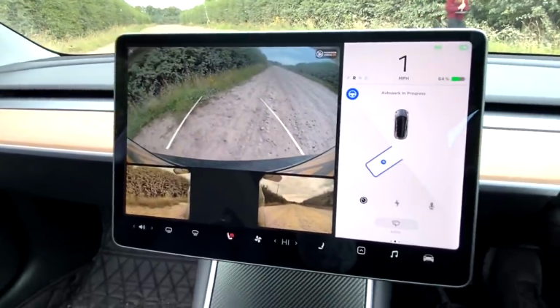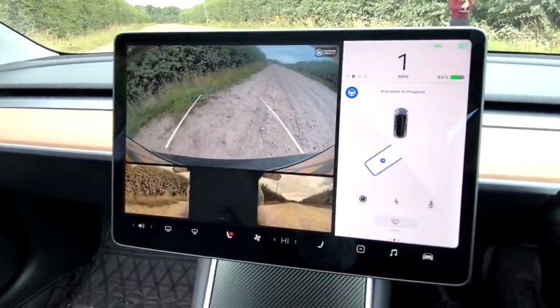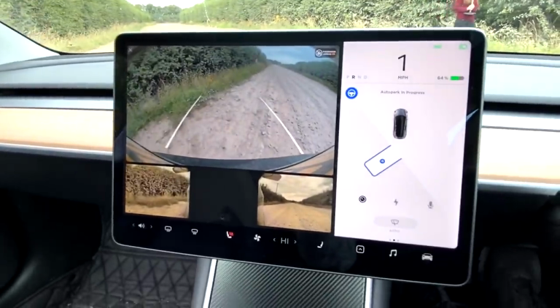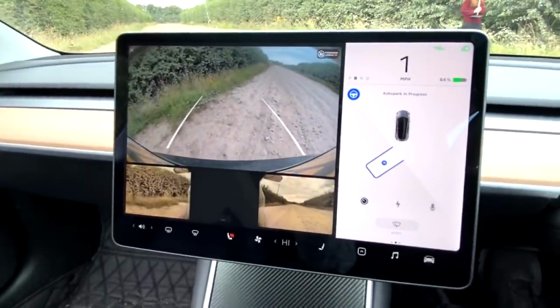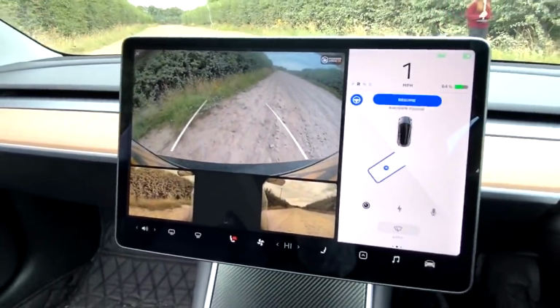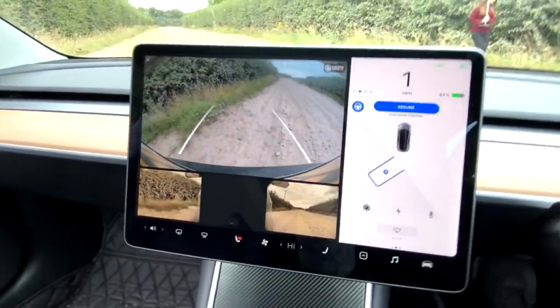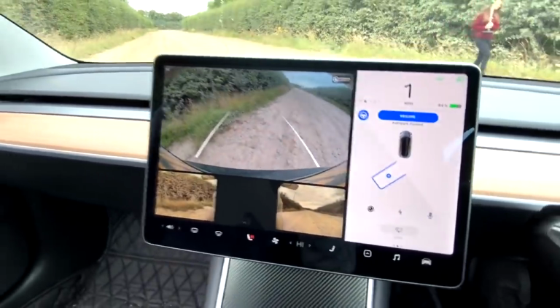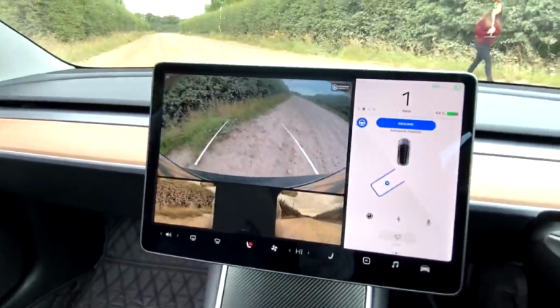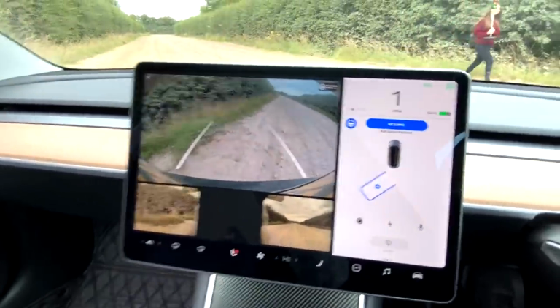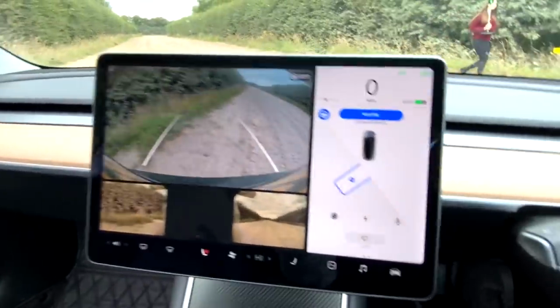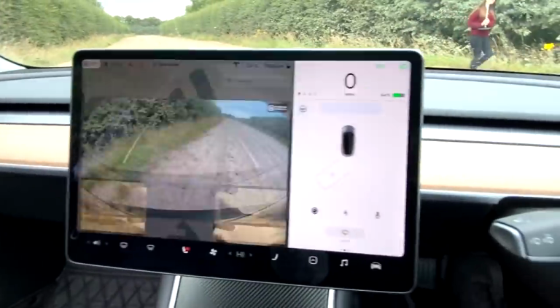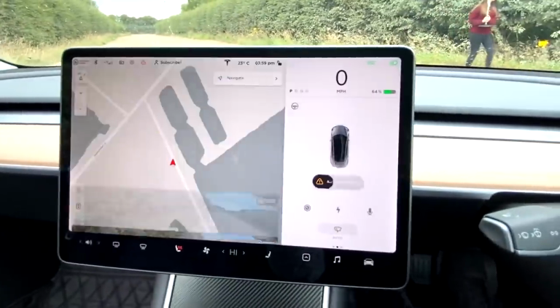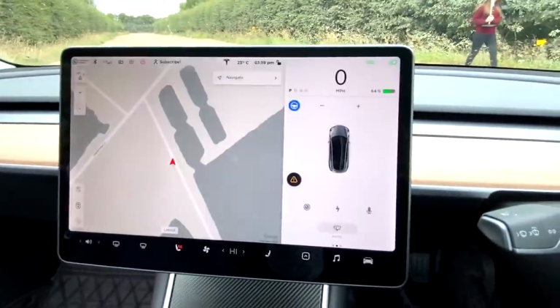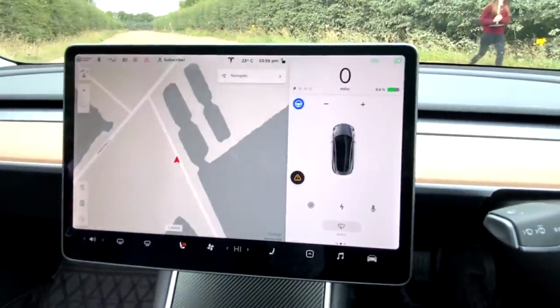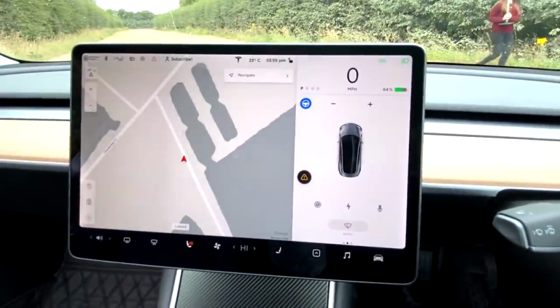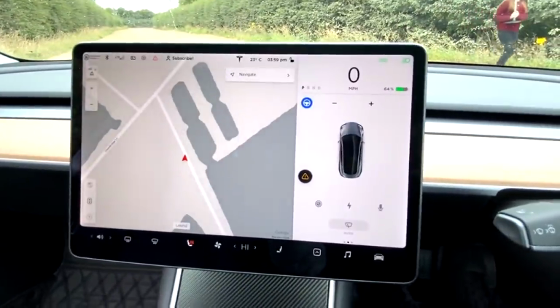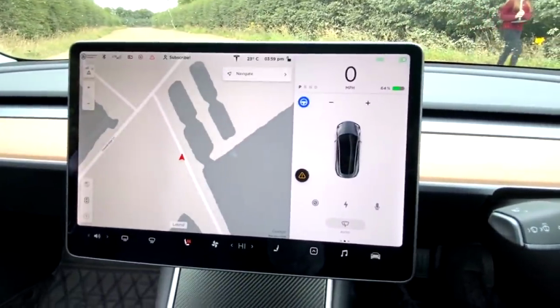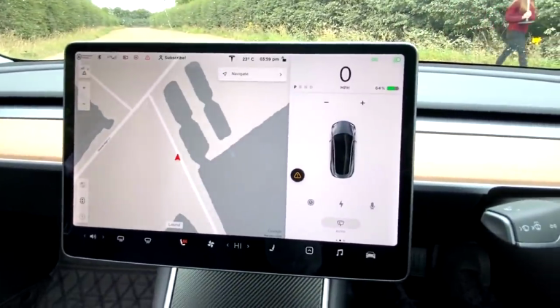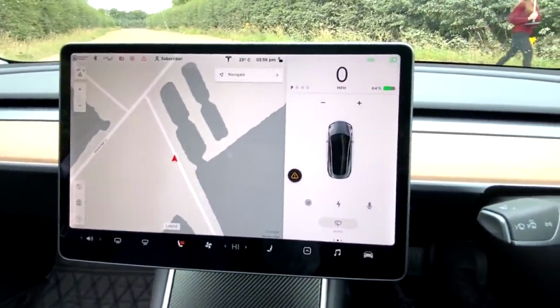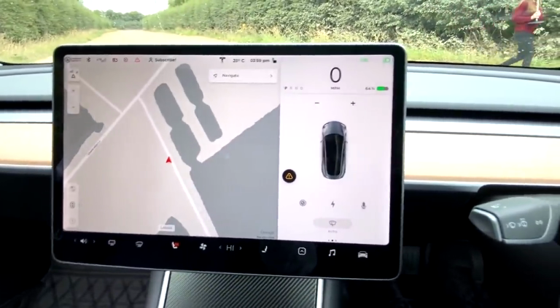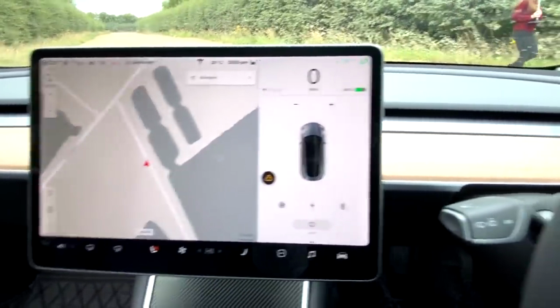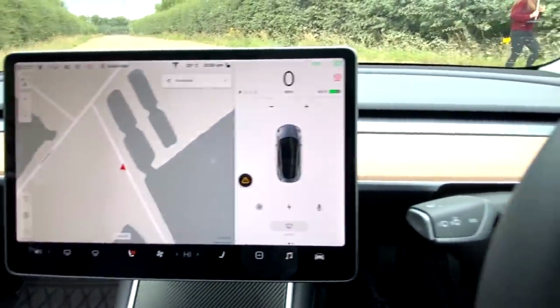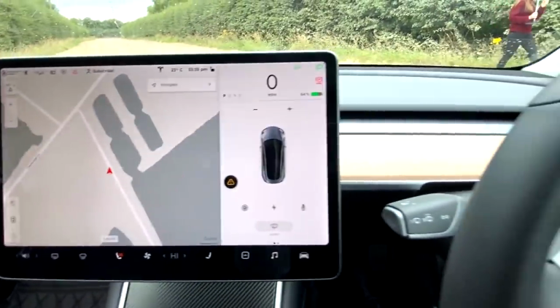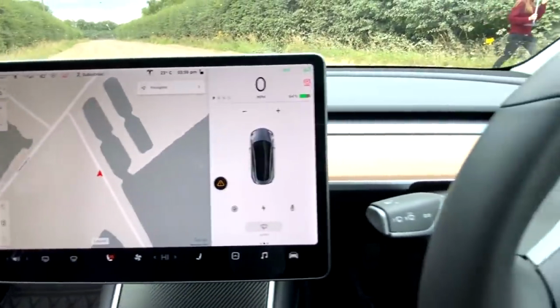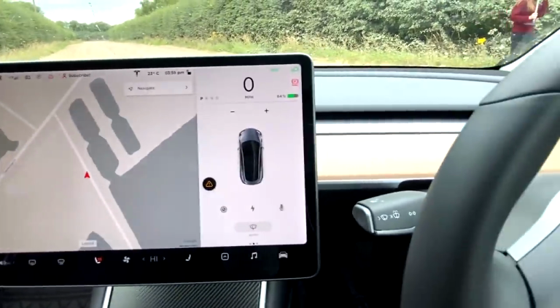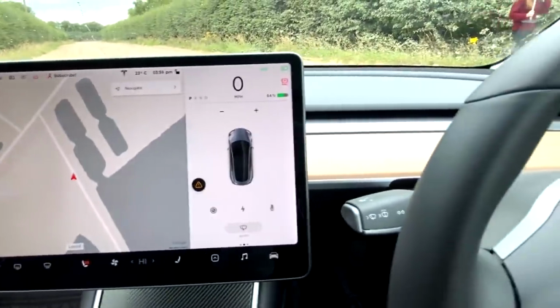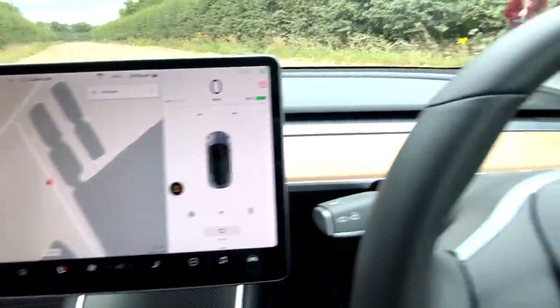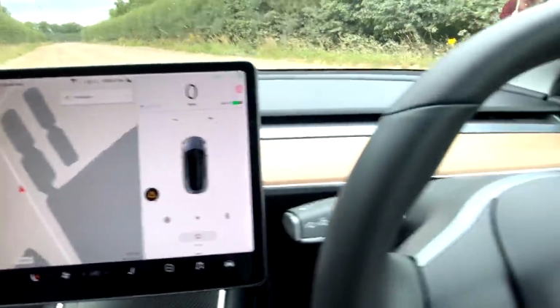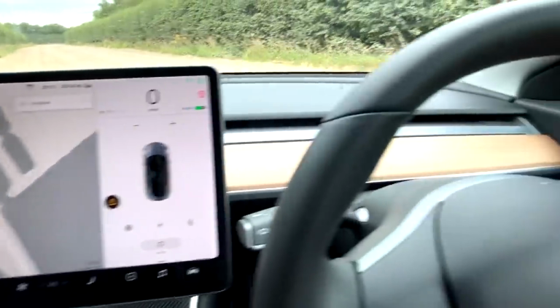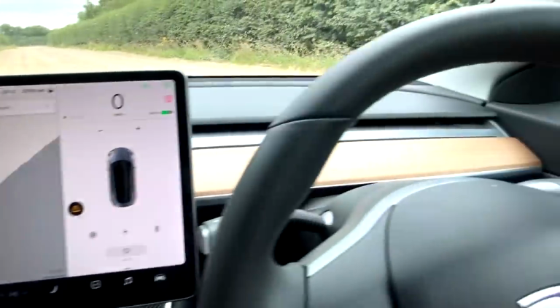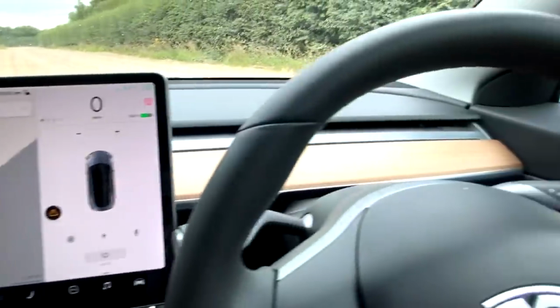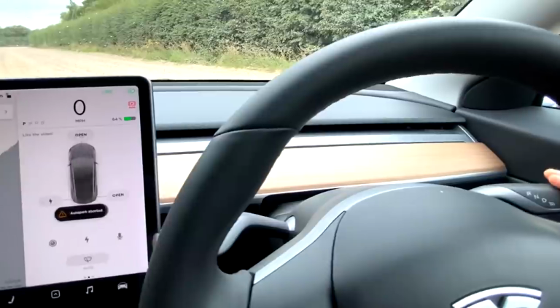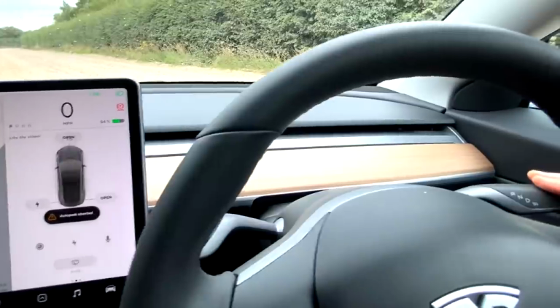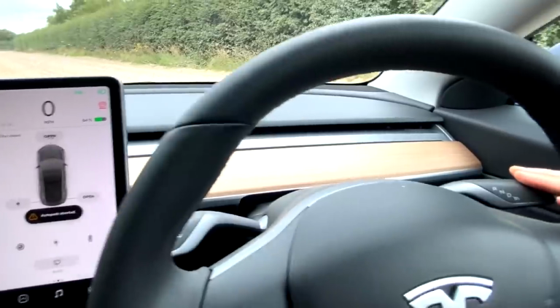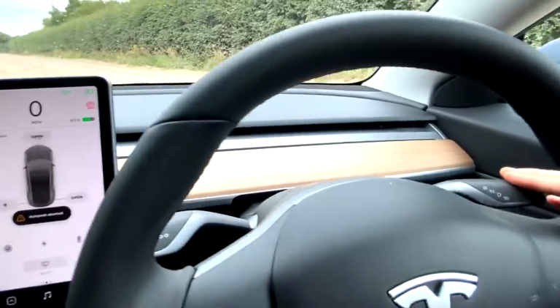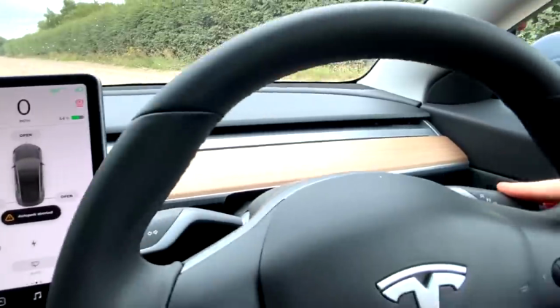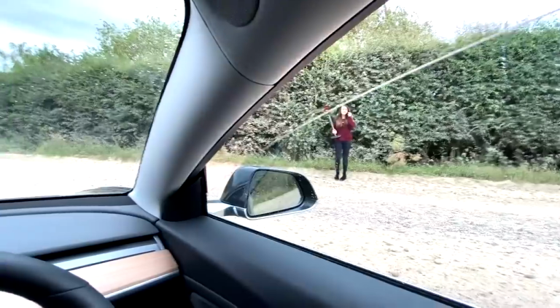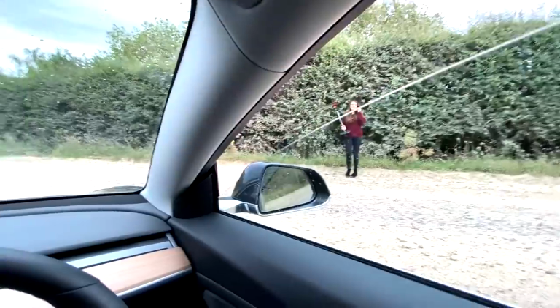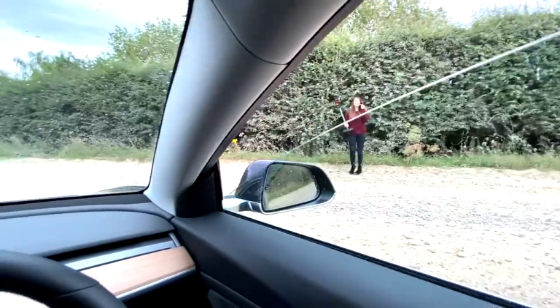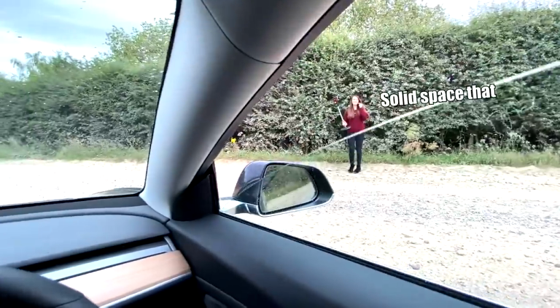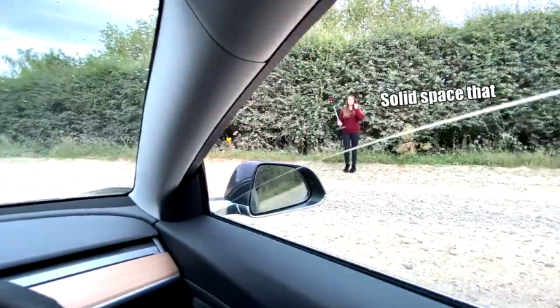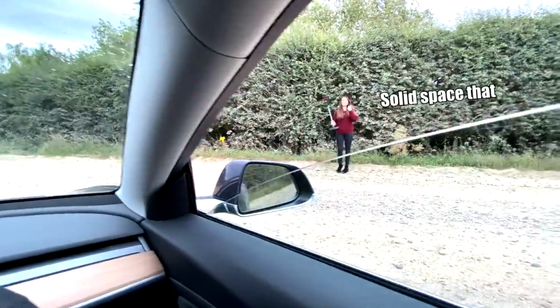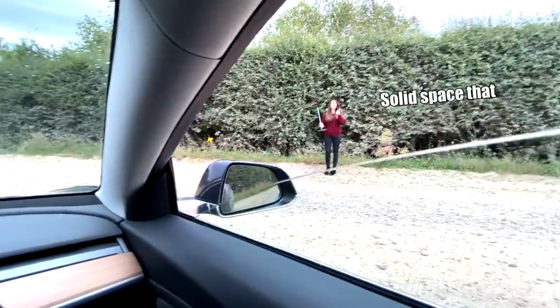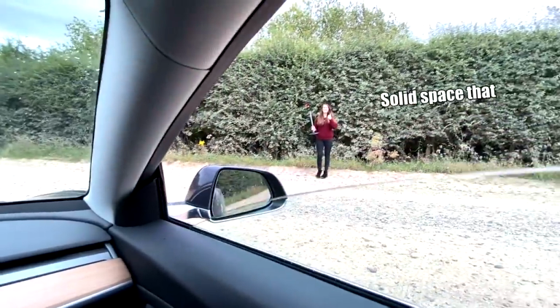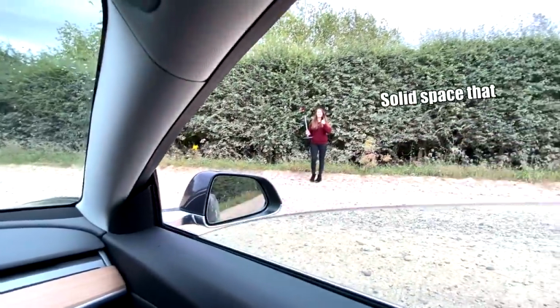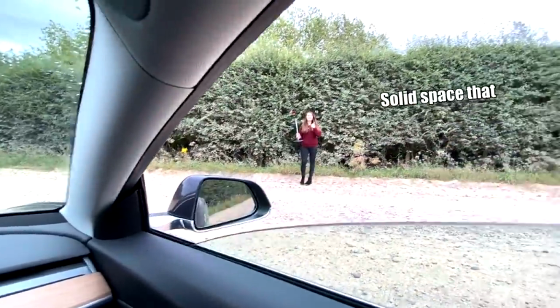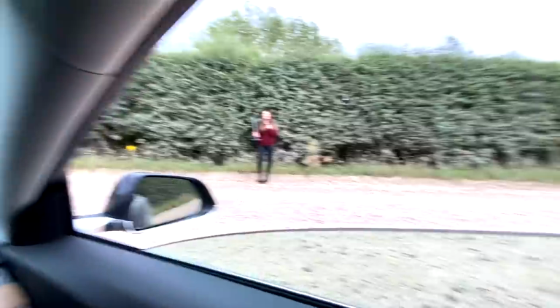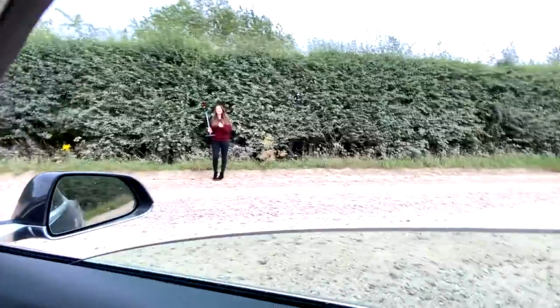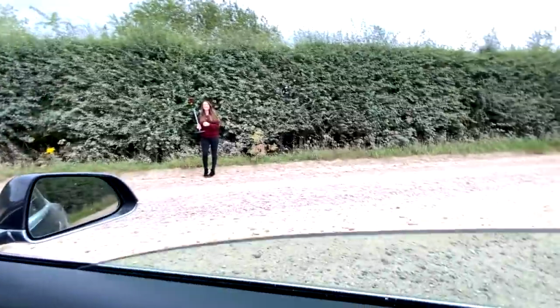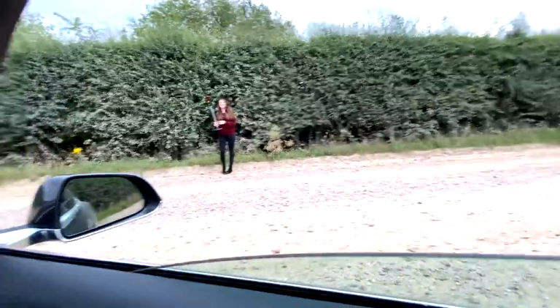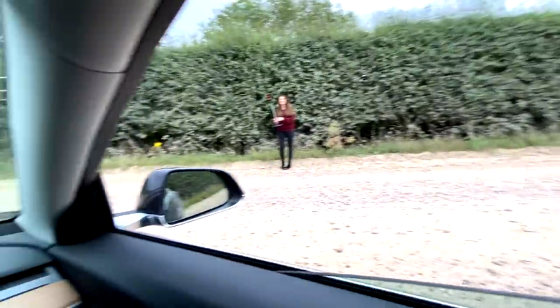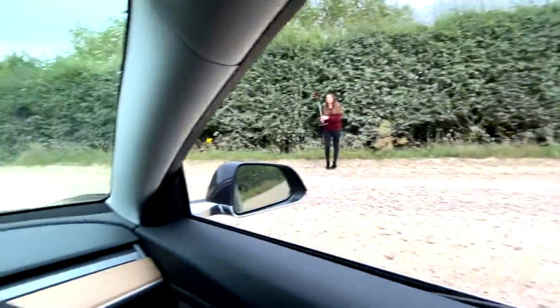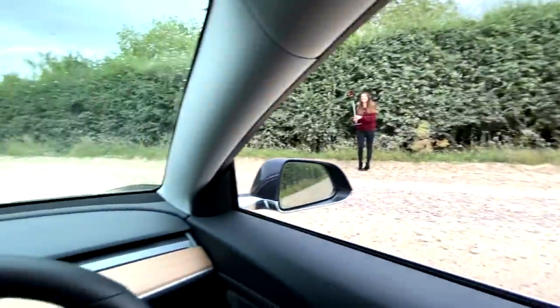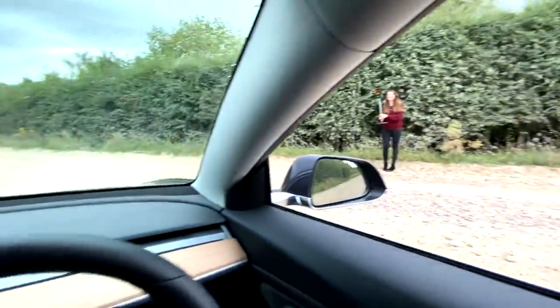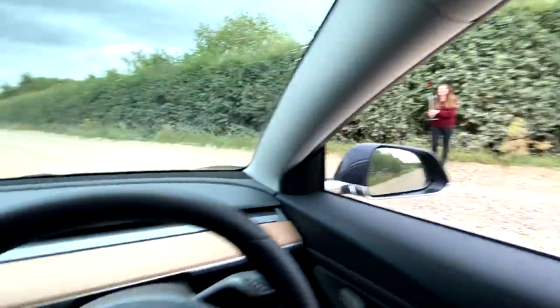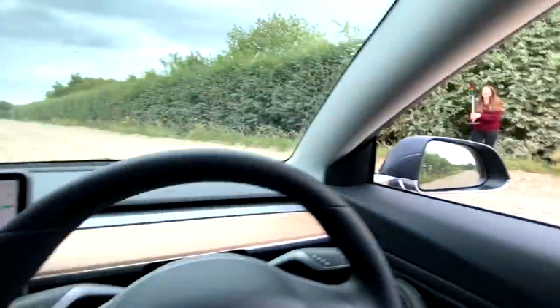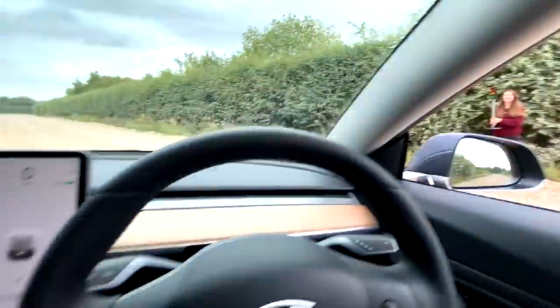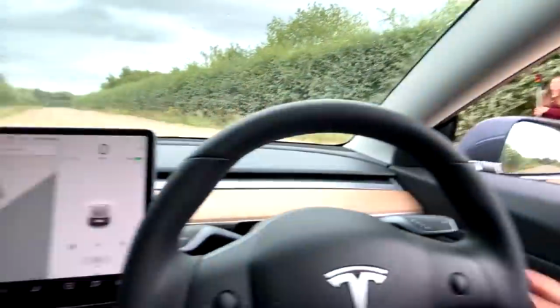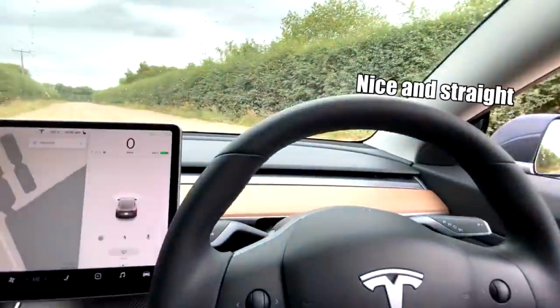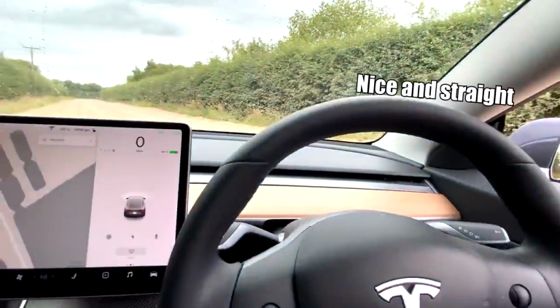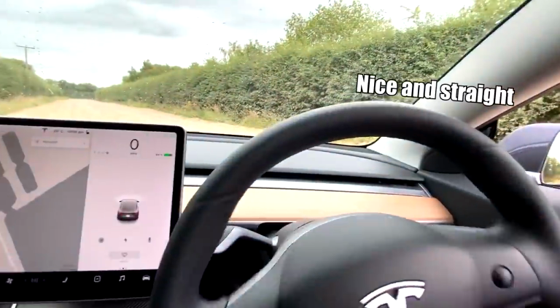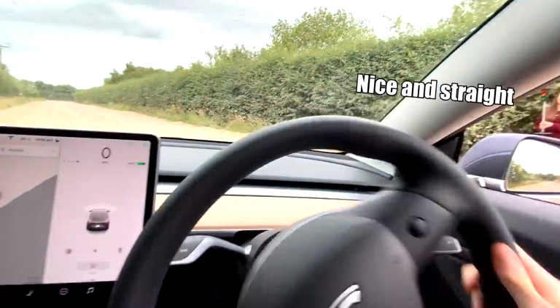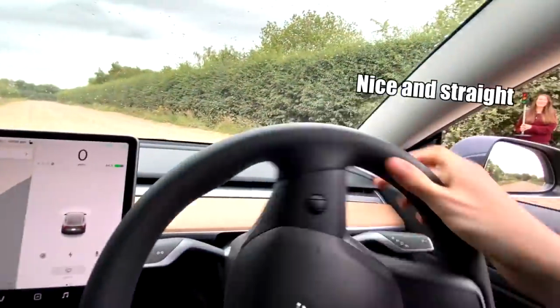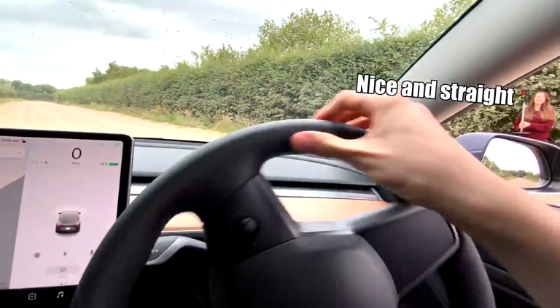Auto park is very questionable. I'm not controlling the car at all — where on earth is it trying to take me? It's trying to park me in a non-existent side of the road. I think I'm going to stop before we damage the car. Thanks for that, Tesla. Nice and straight.